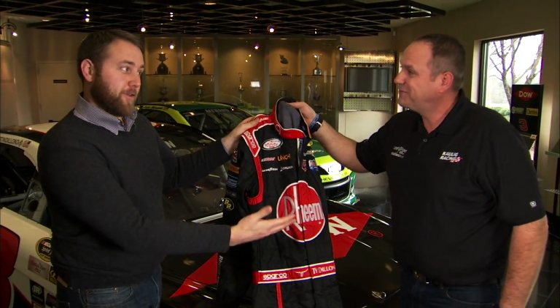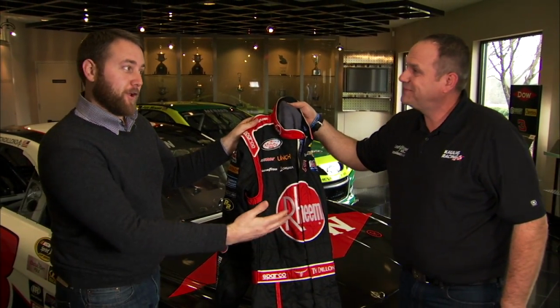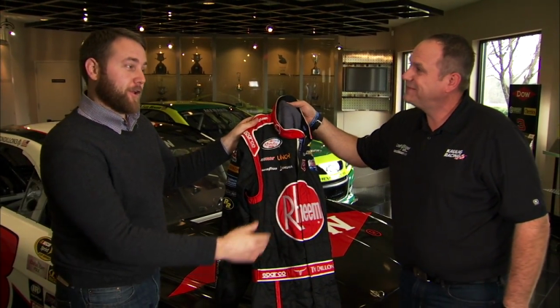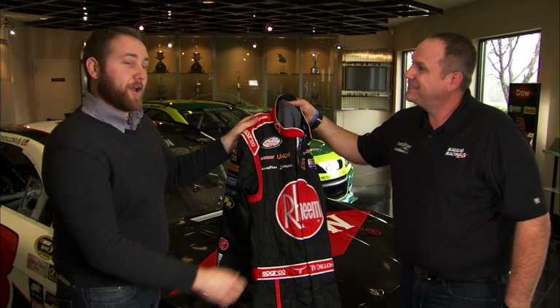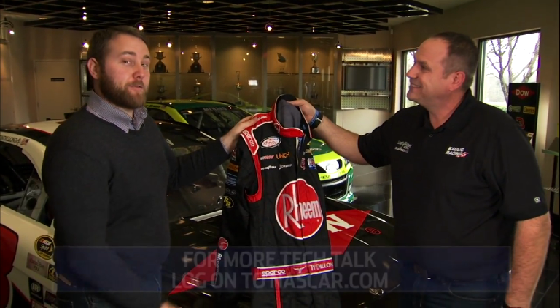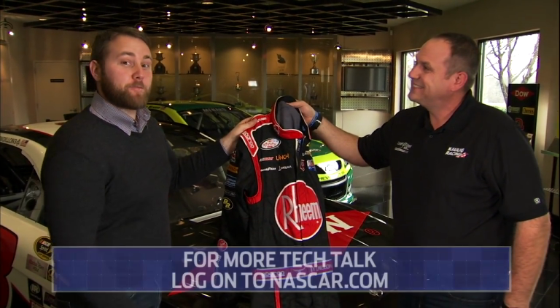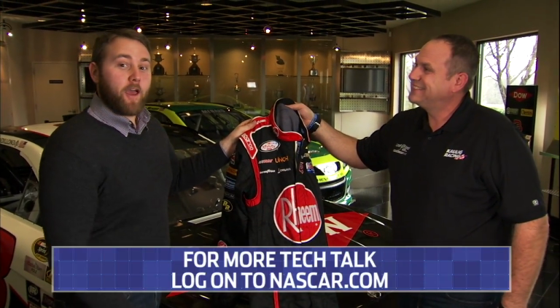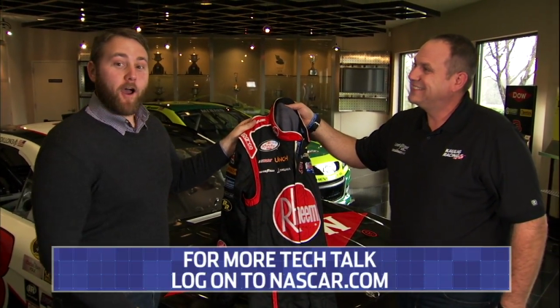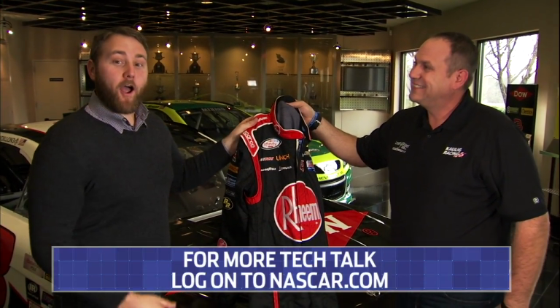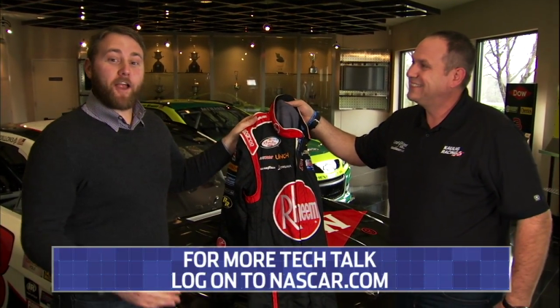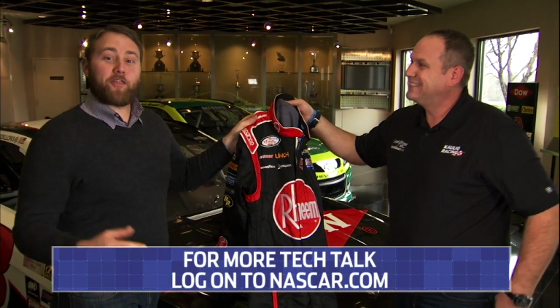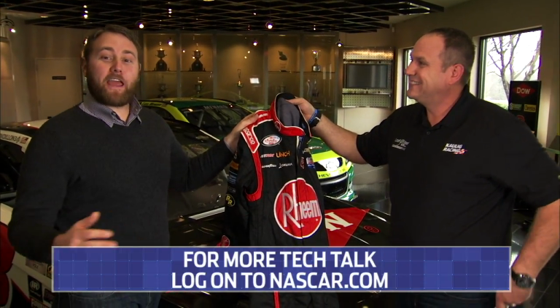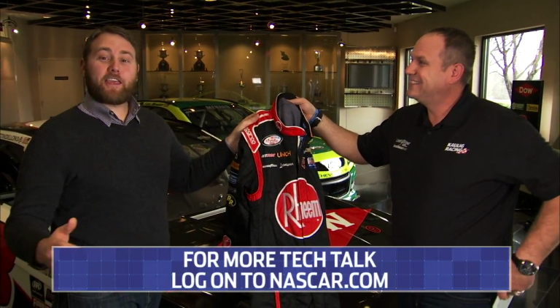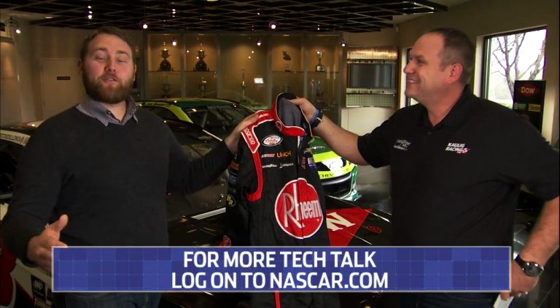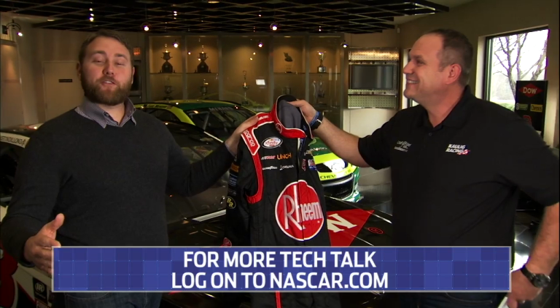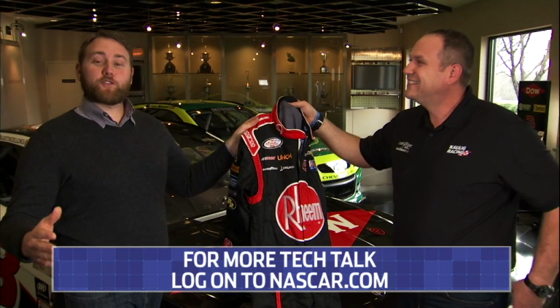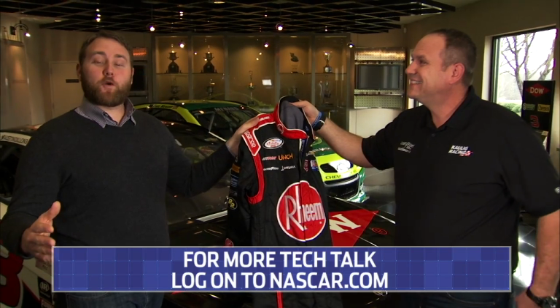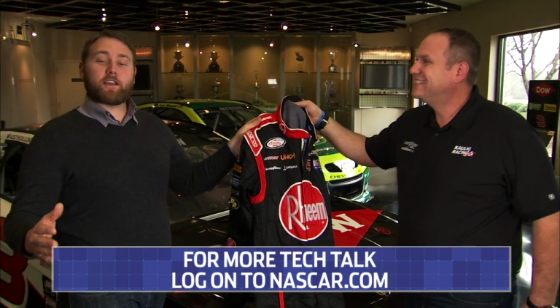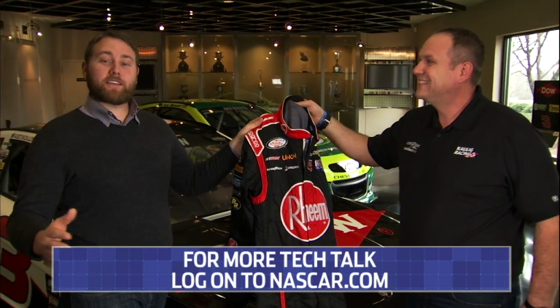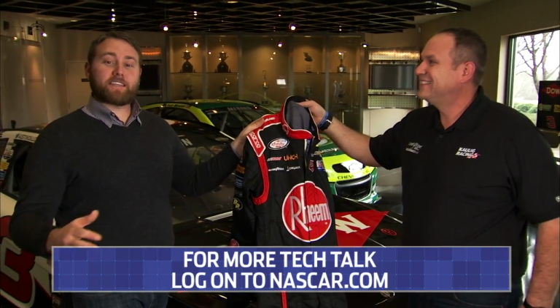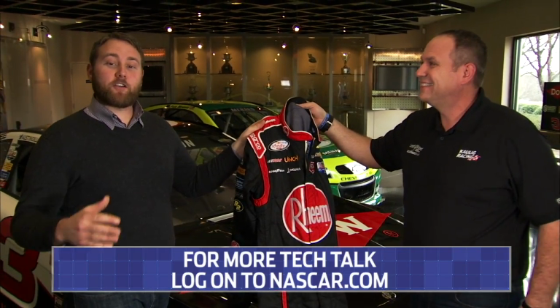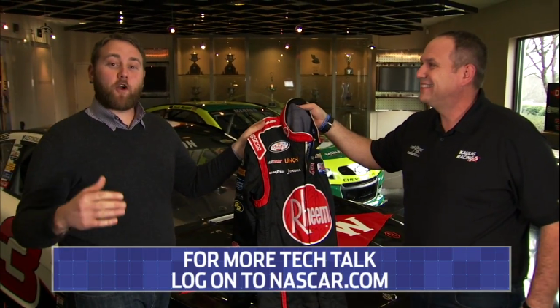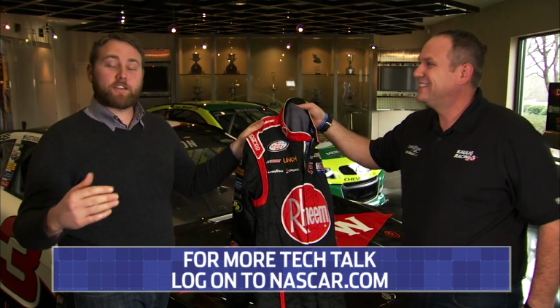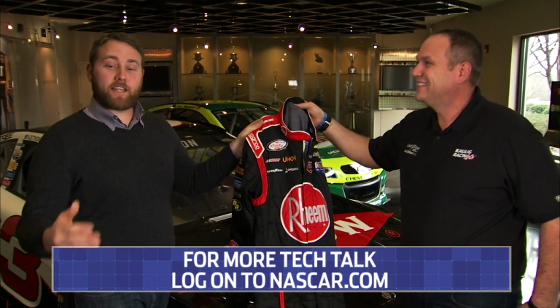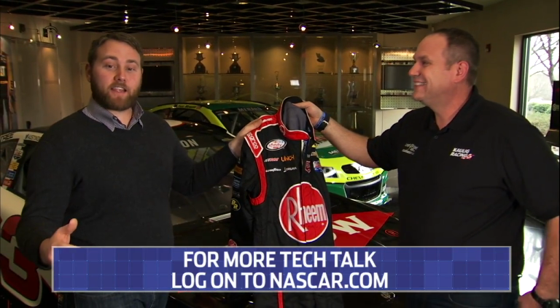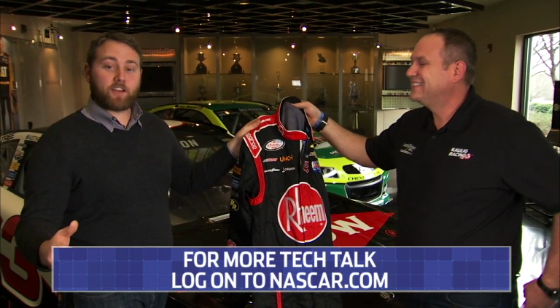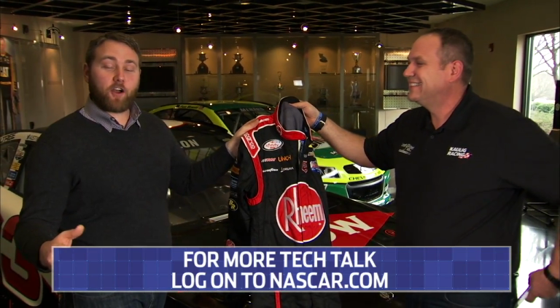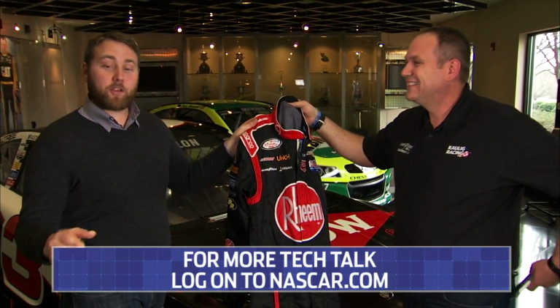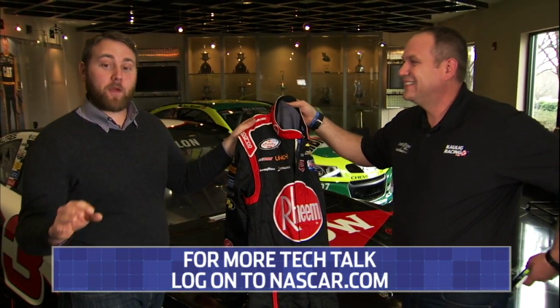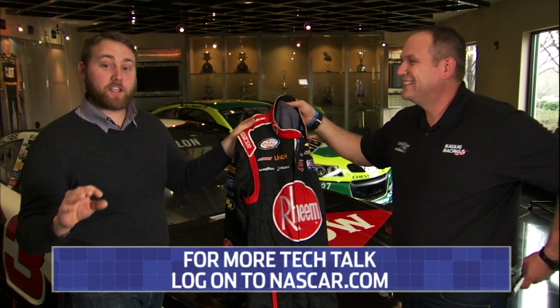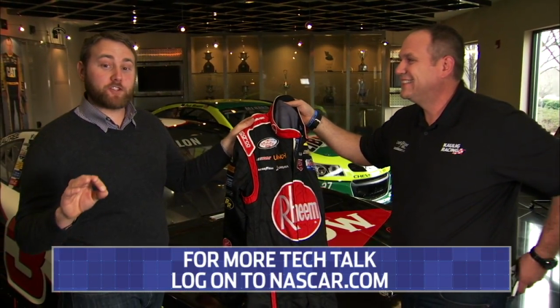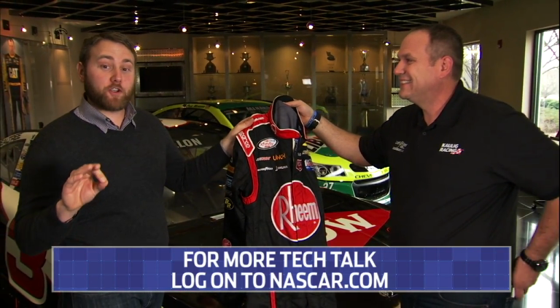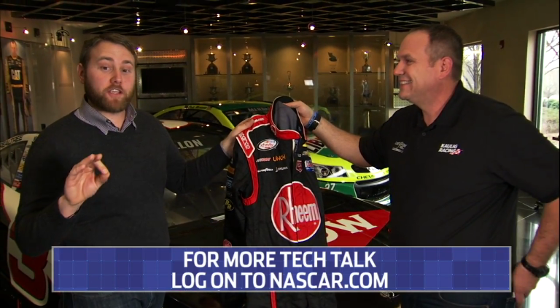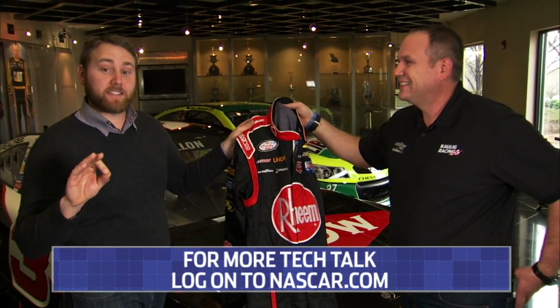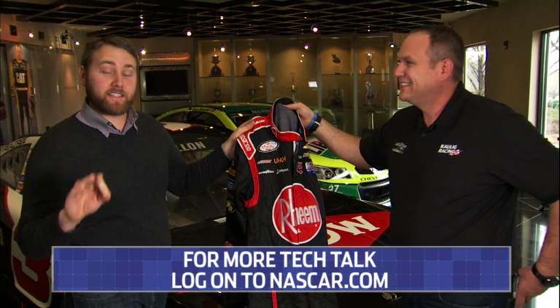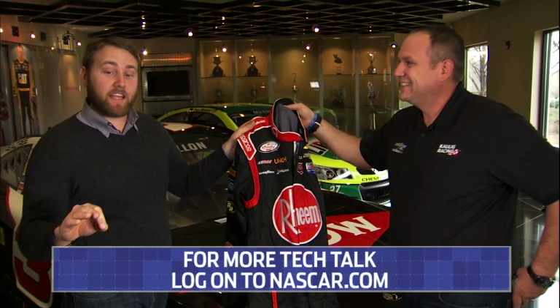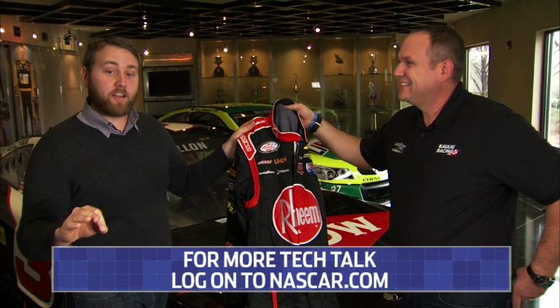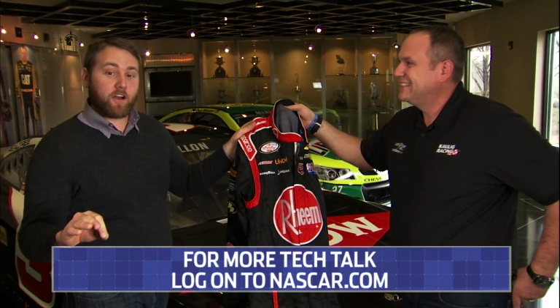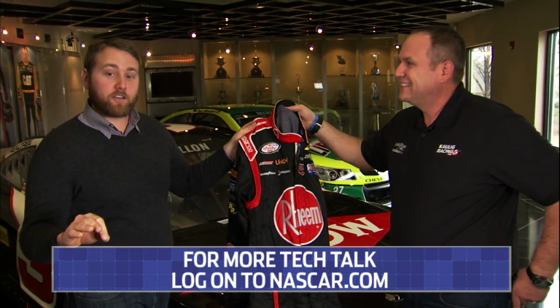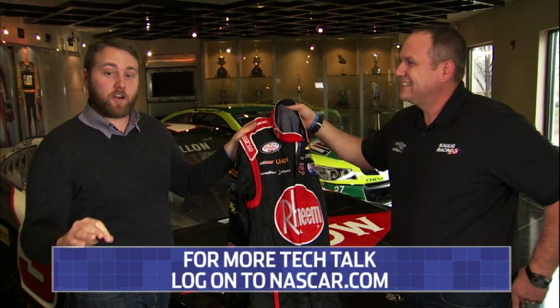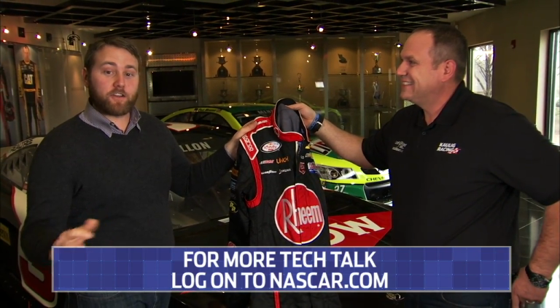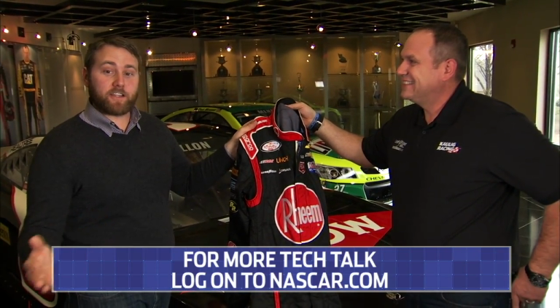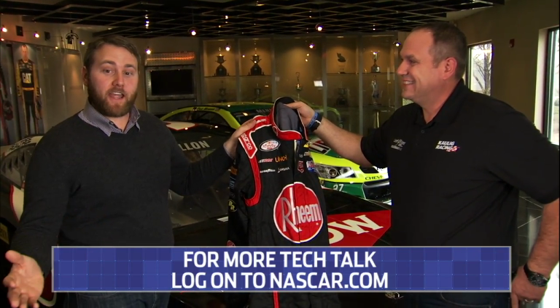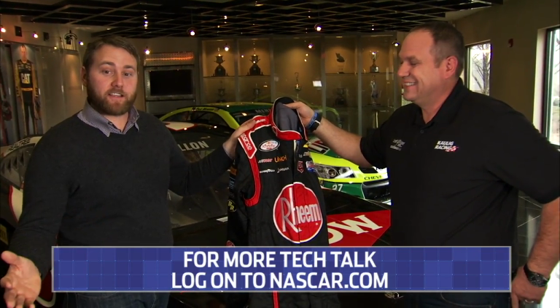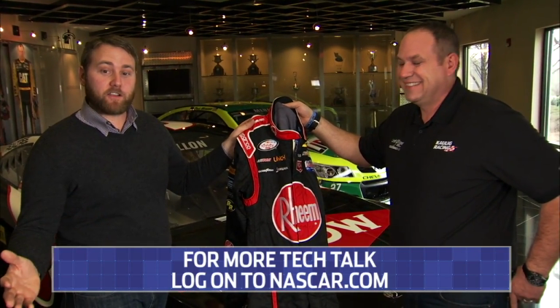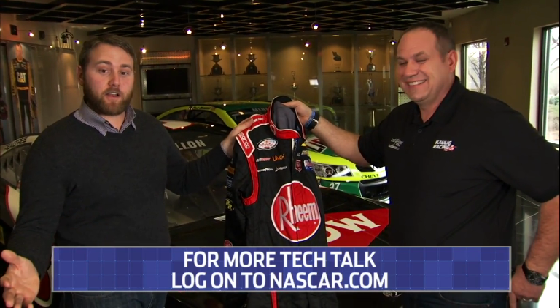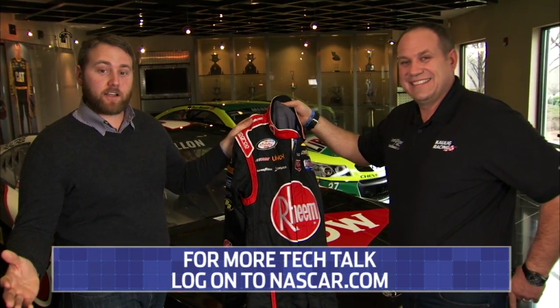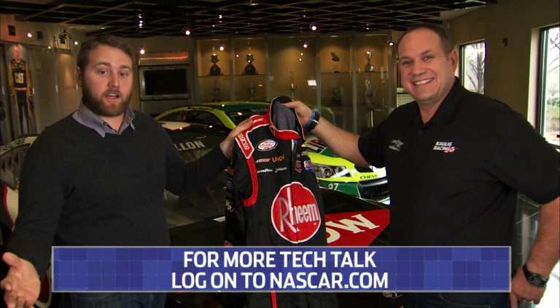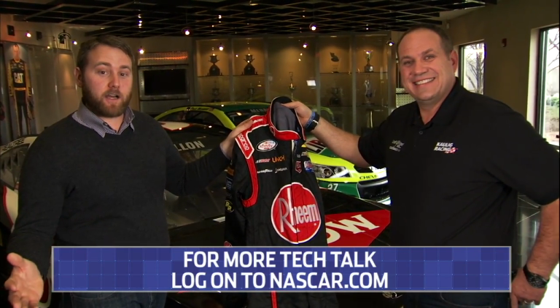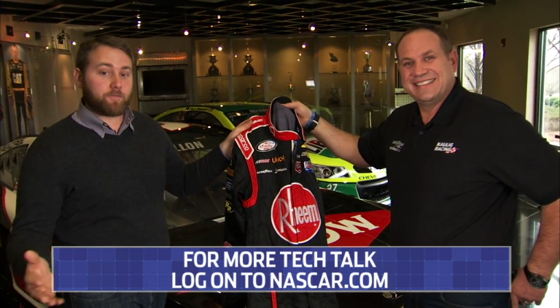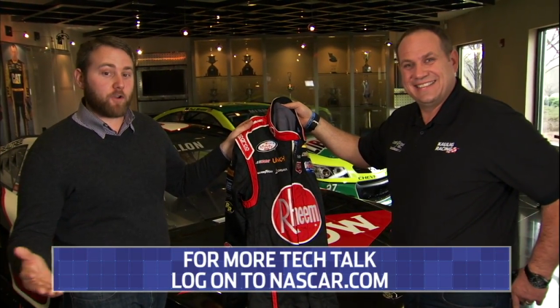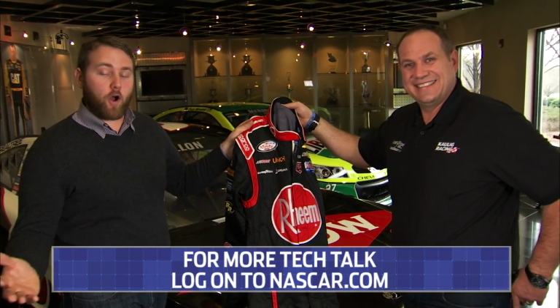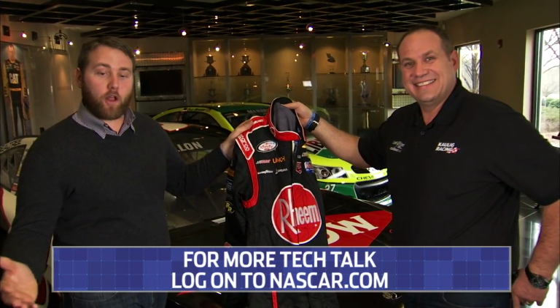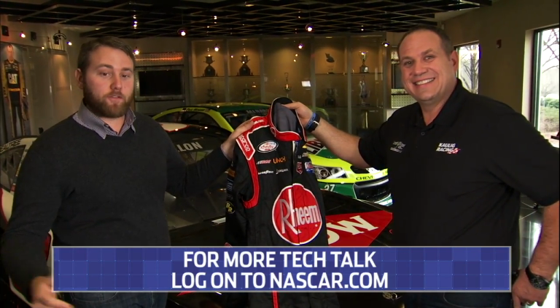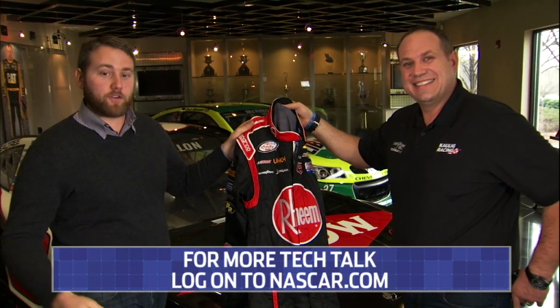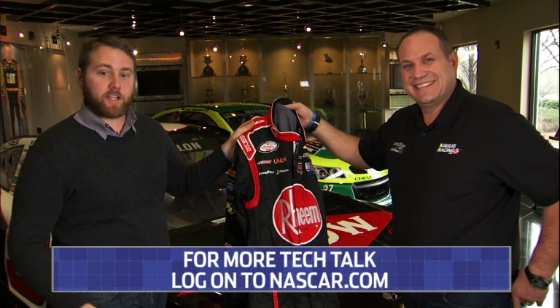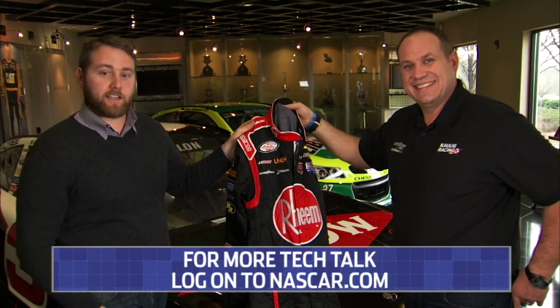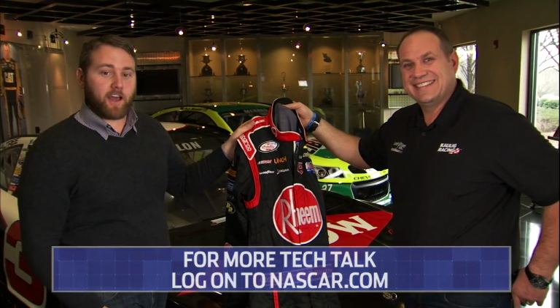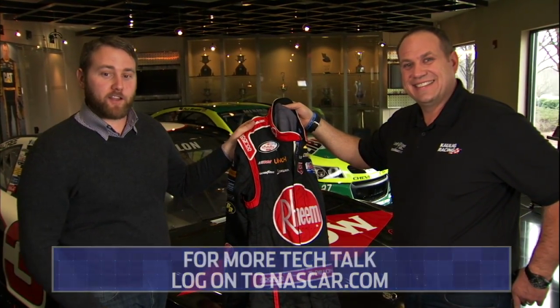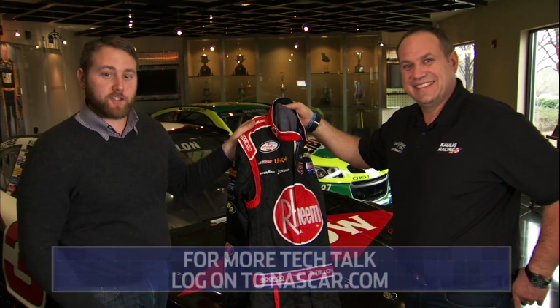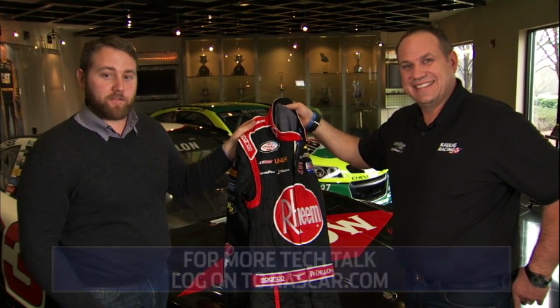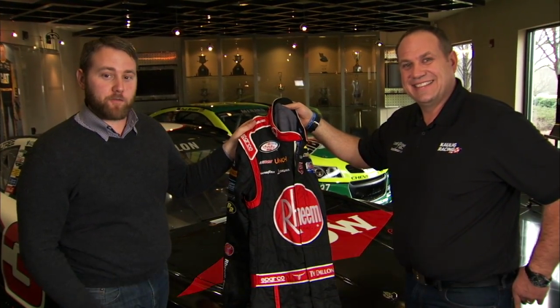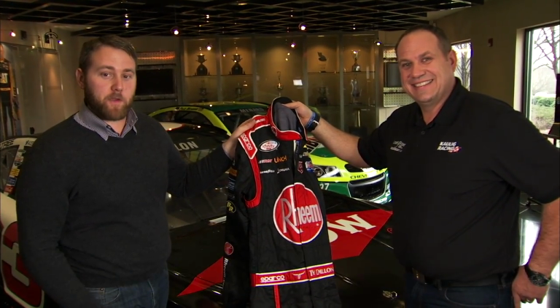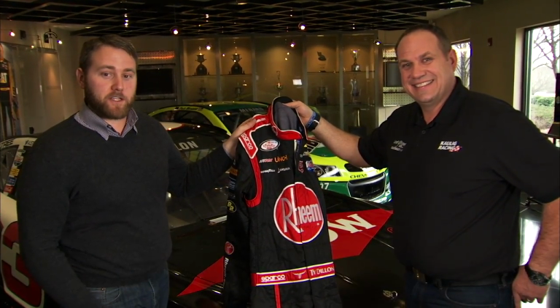There you go. Thank you for joining us here on Tech Talk and make sure you stay logged on to NASCAR.com for all of your technology information.